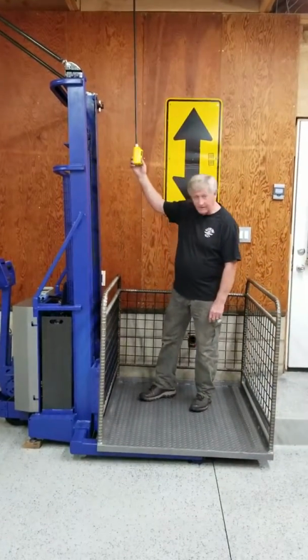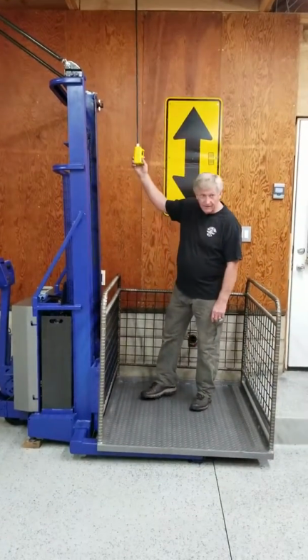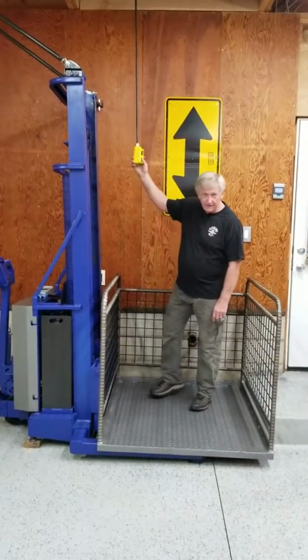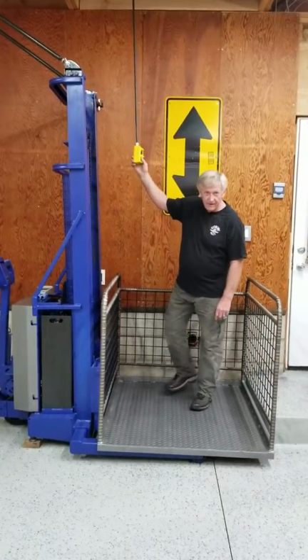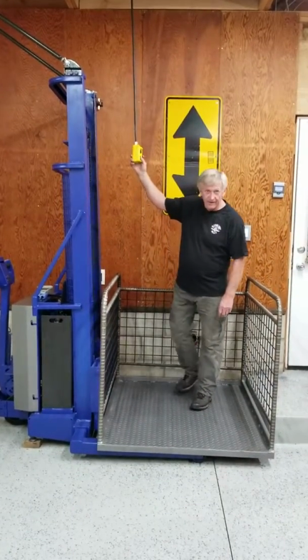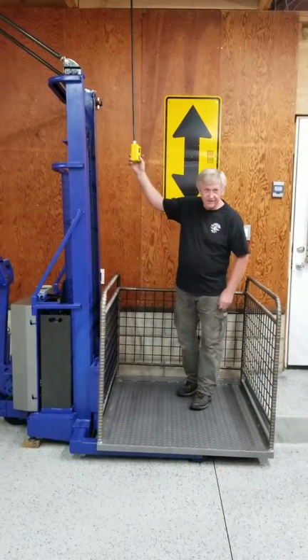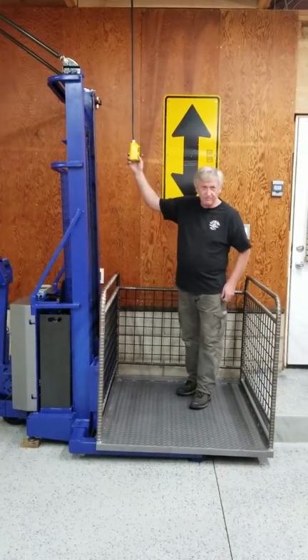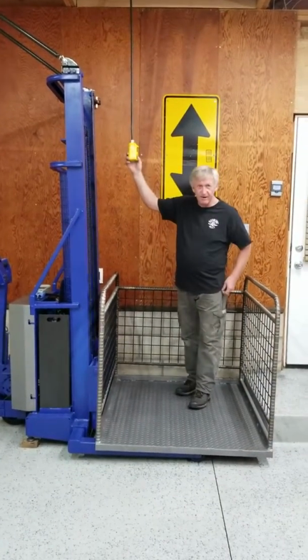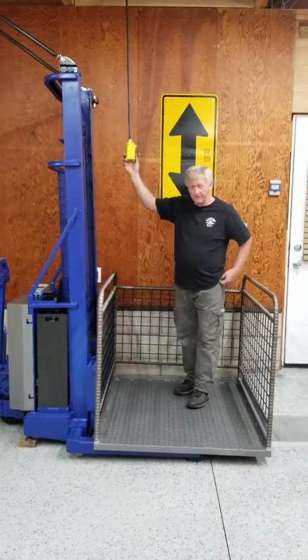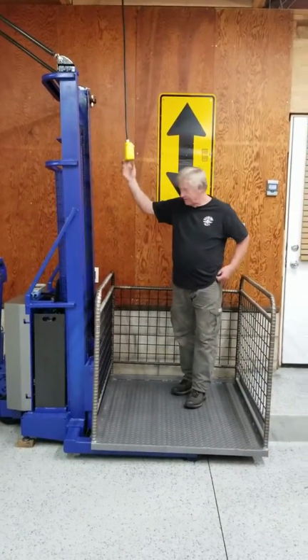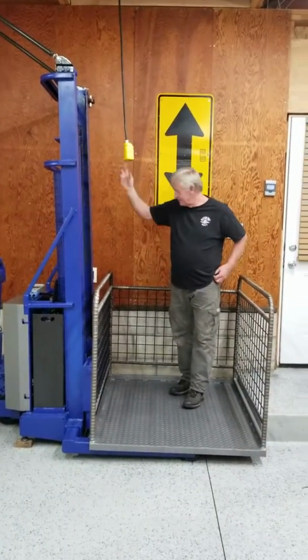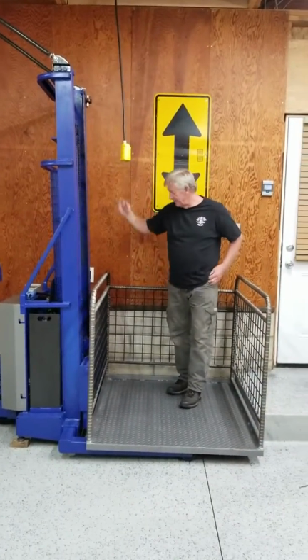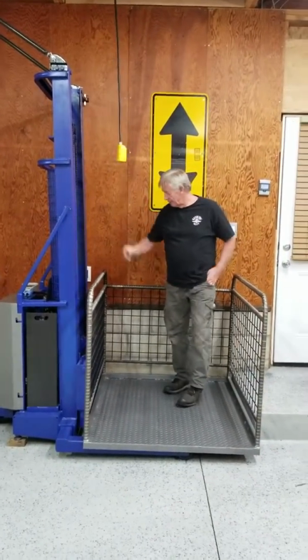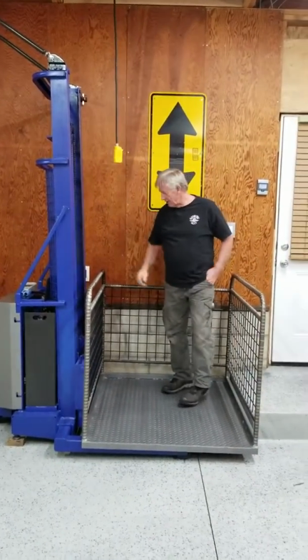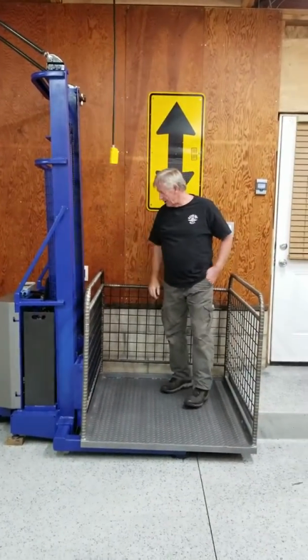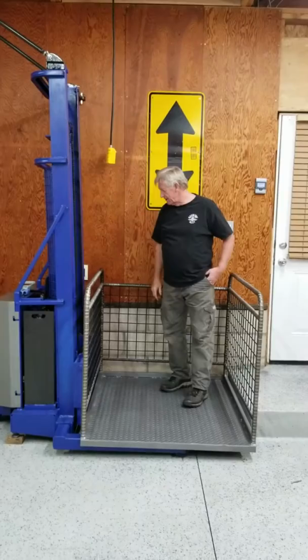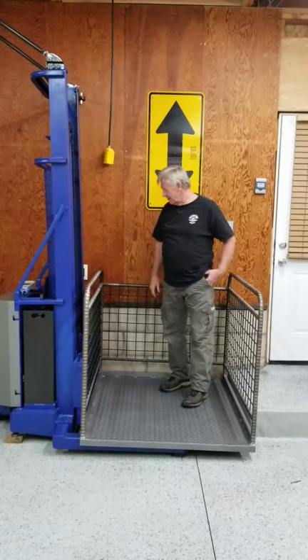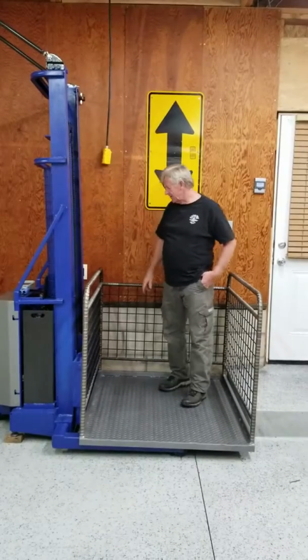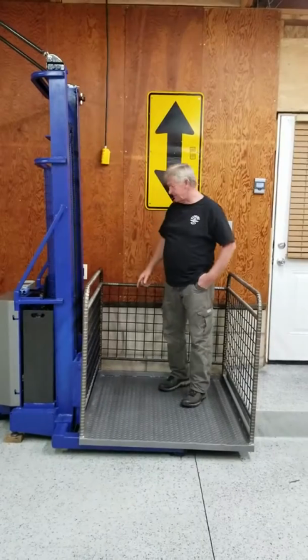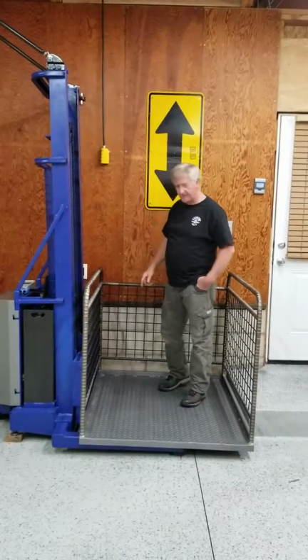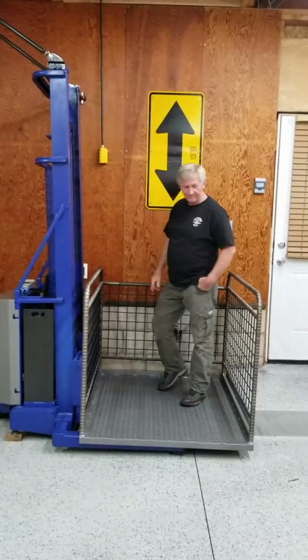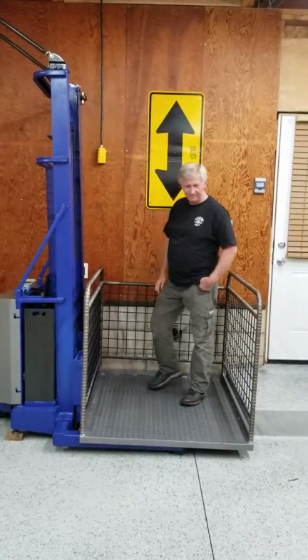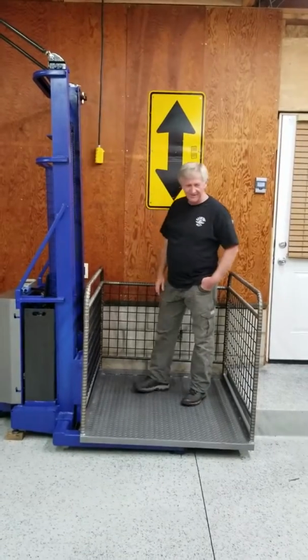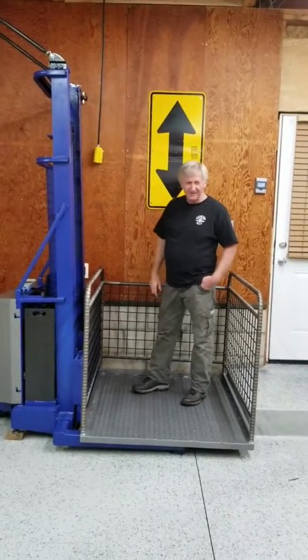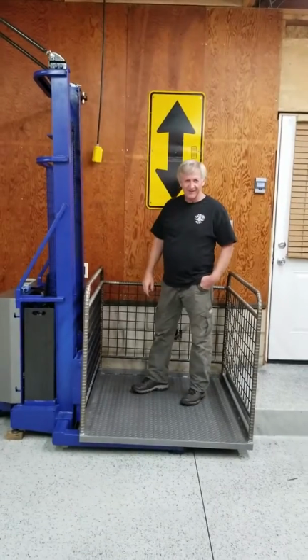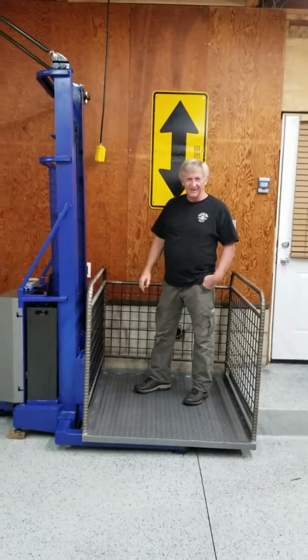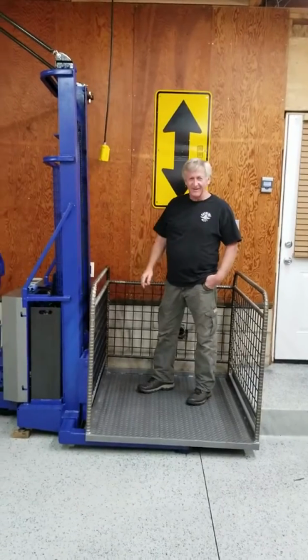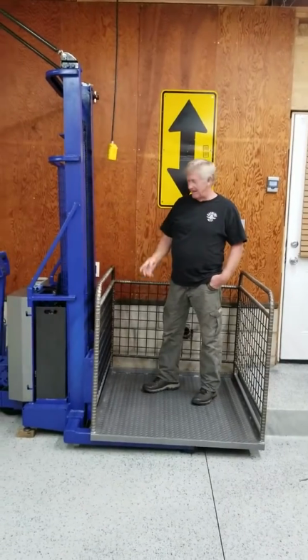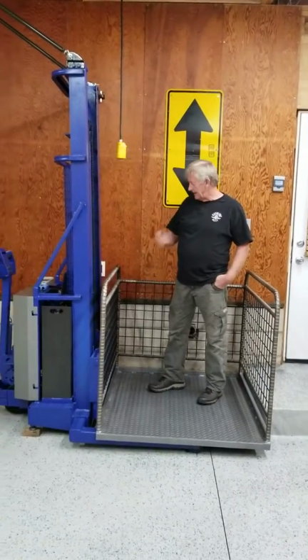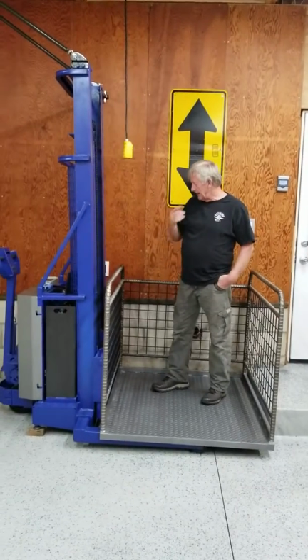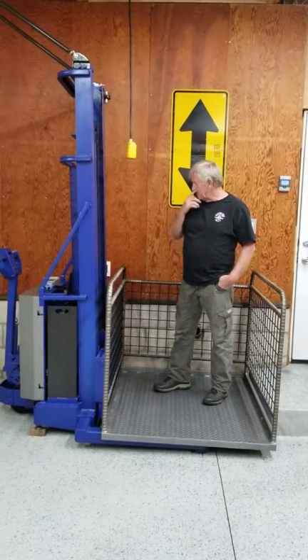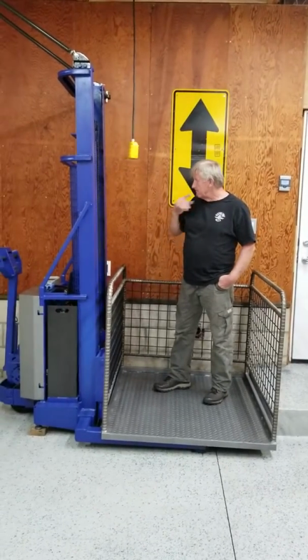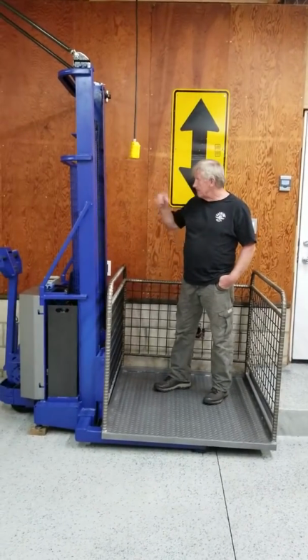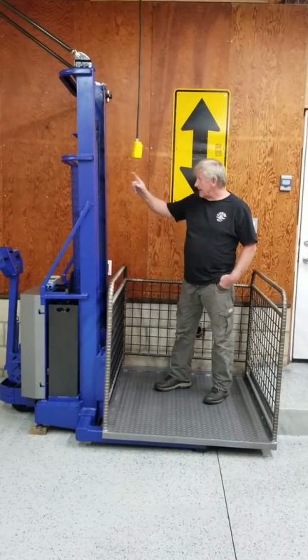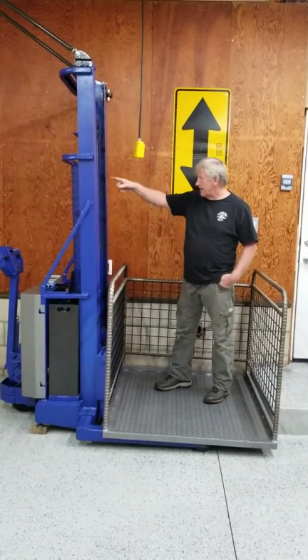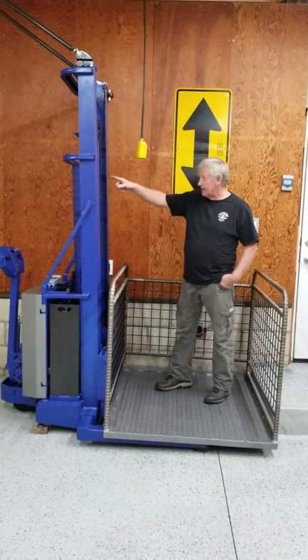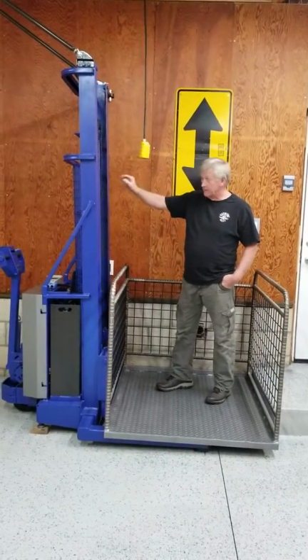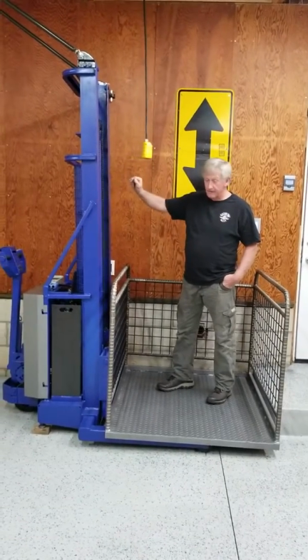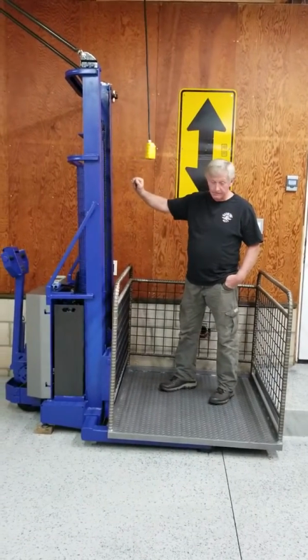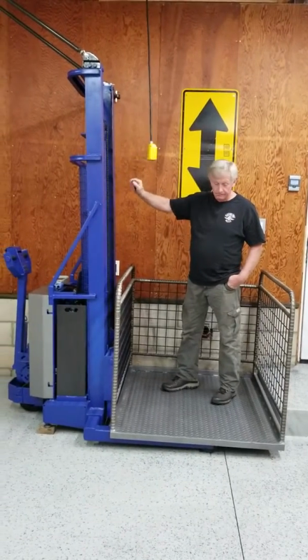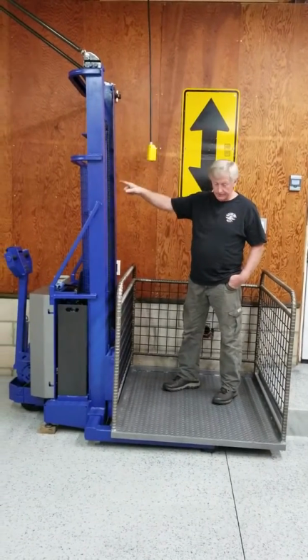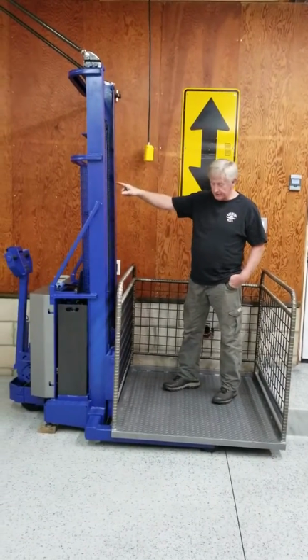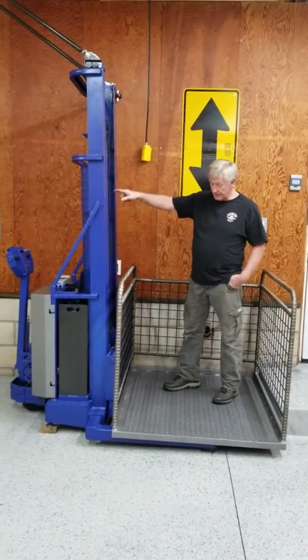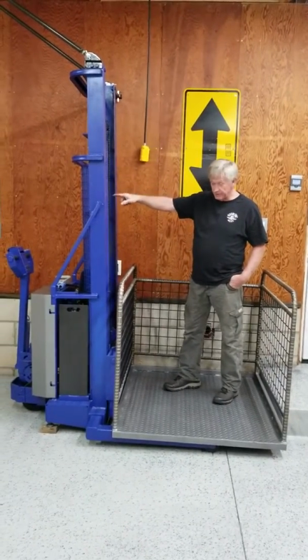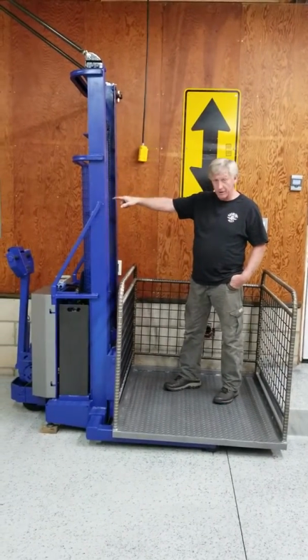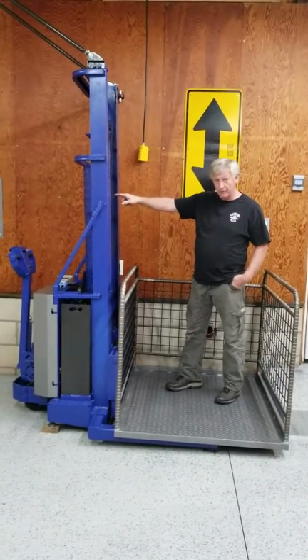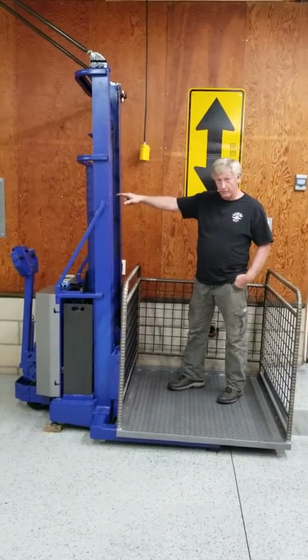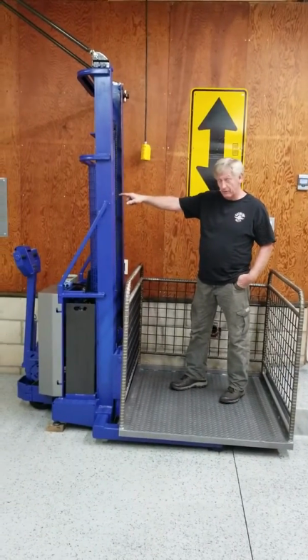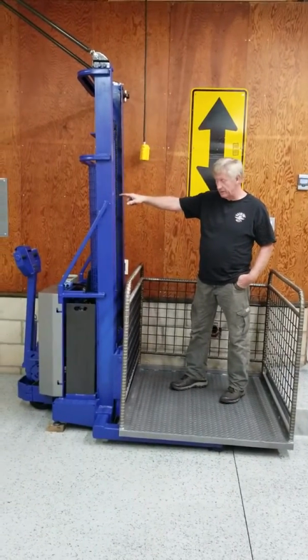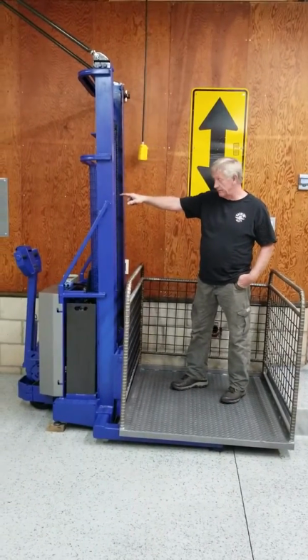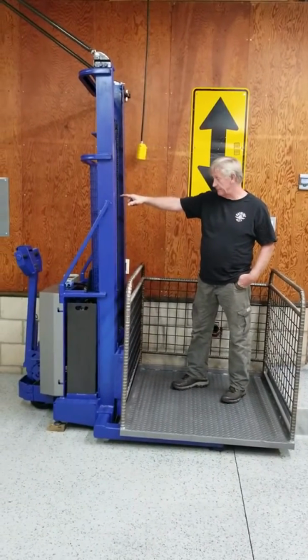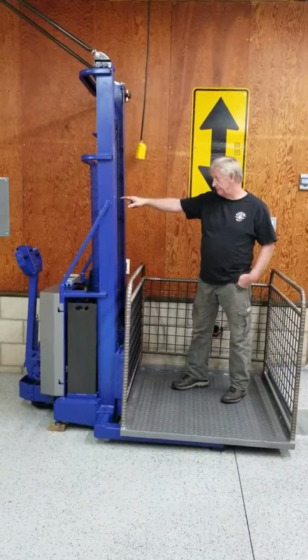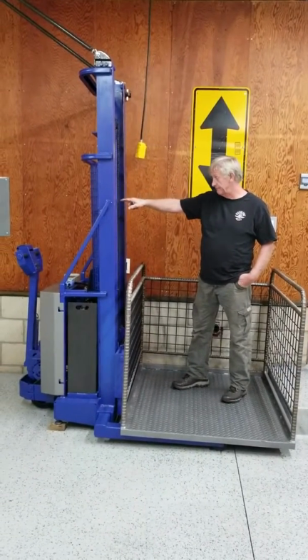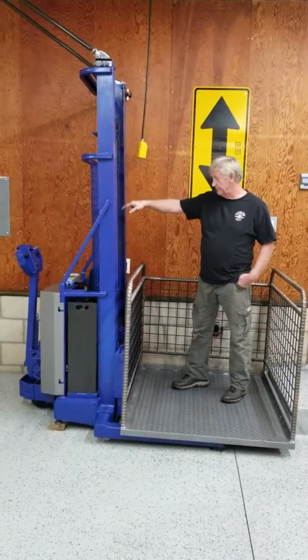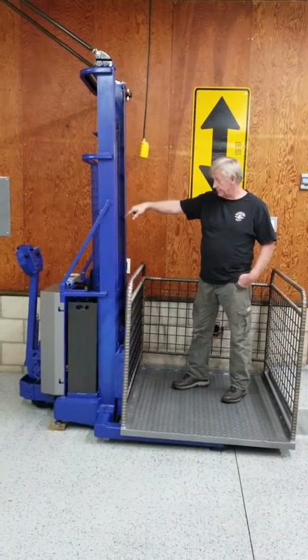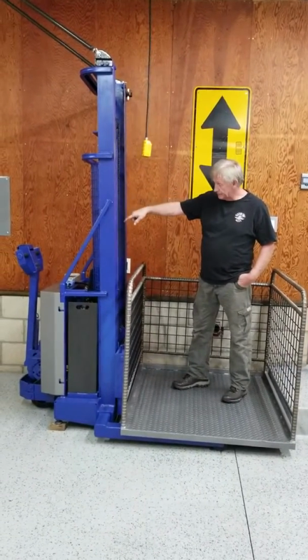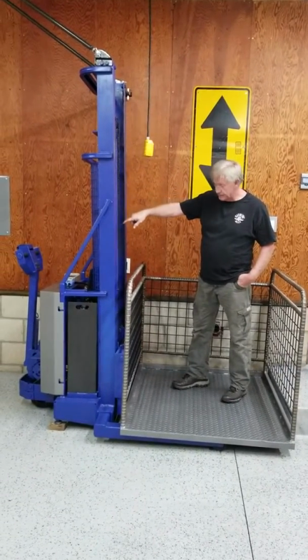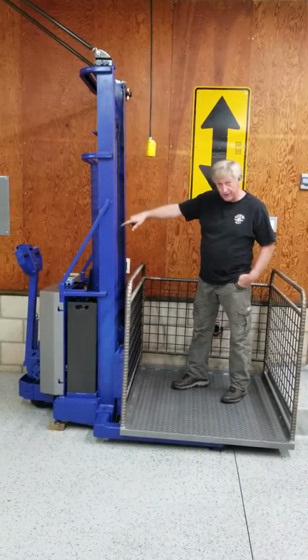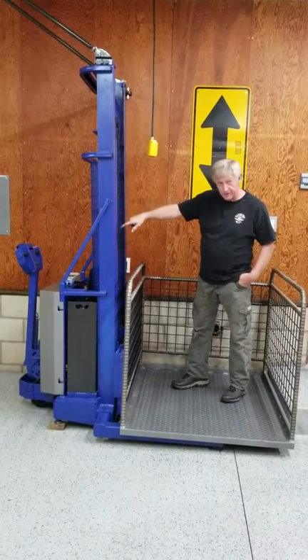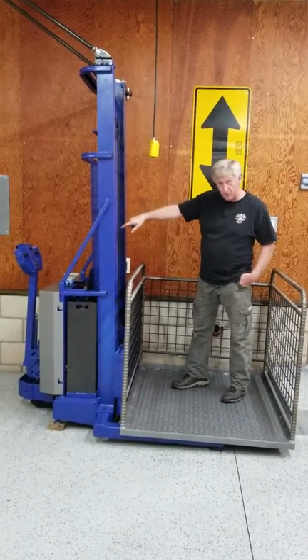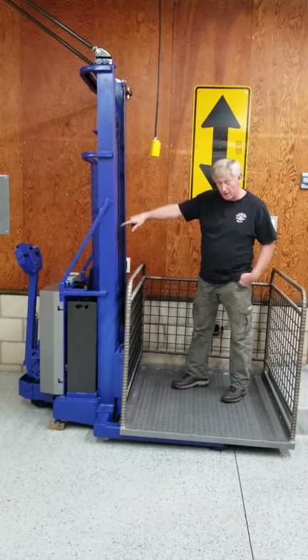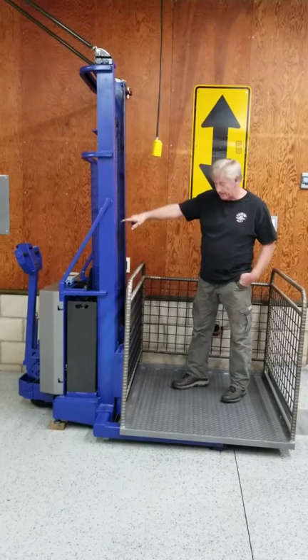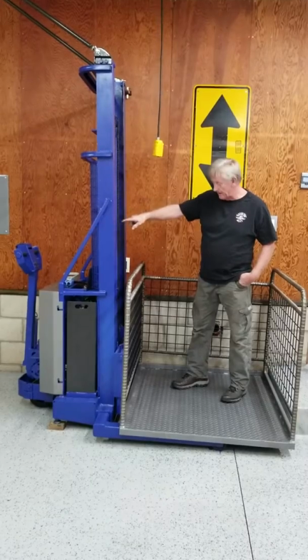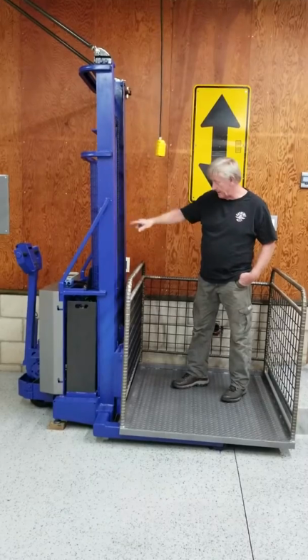This is my version of a garage lift, made out of an electric hydraulic forklift that you actually walk behind.